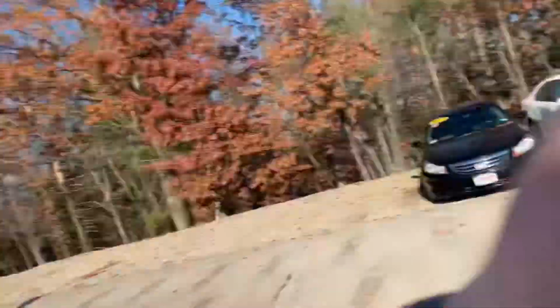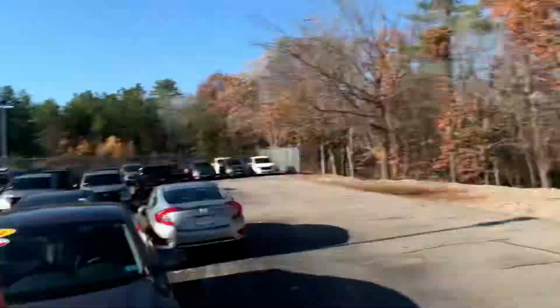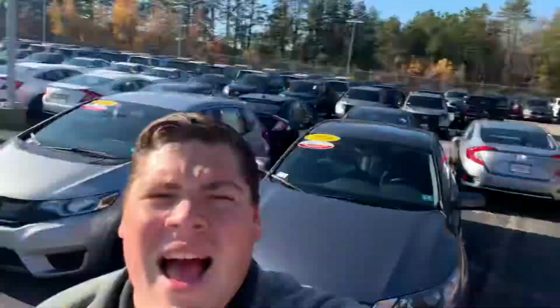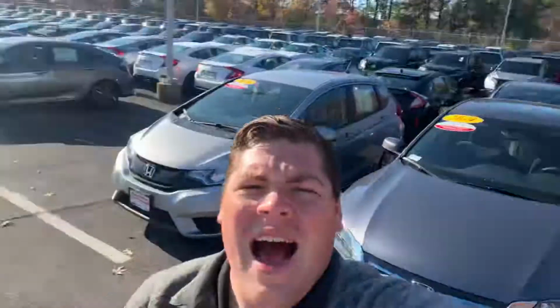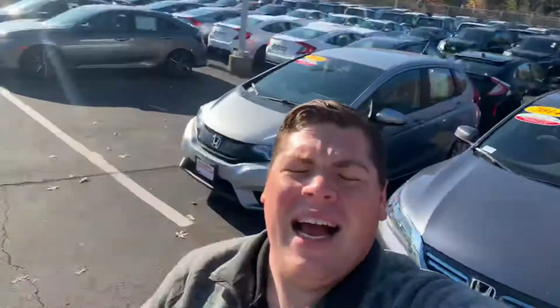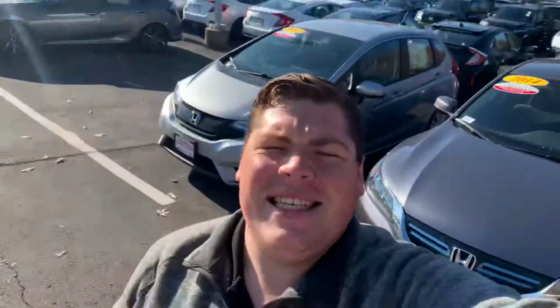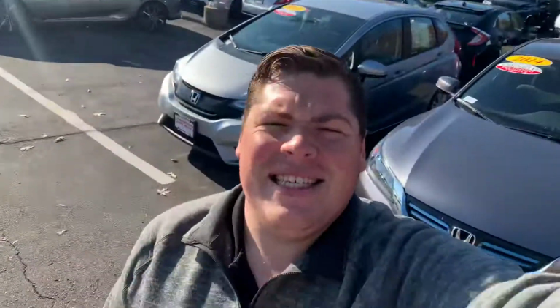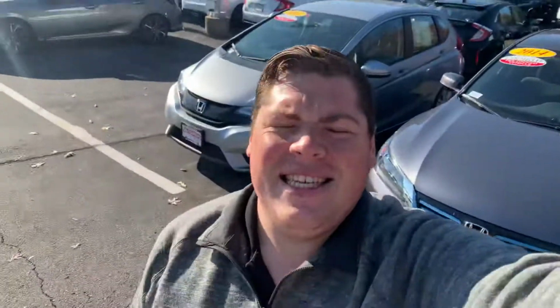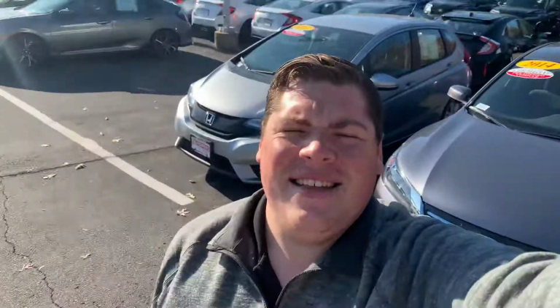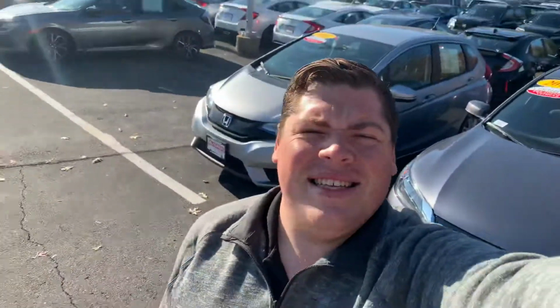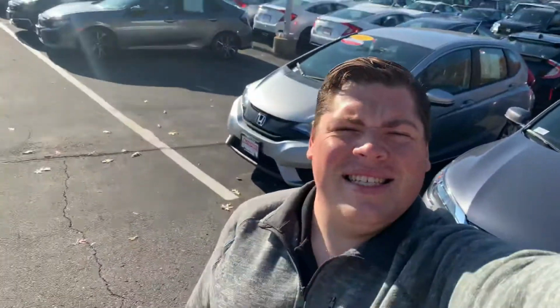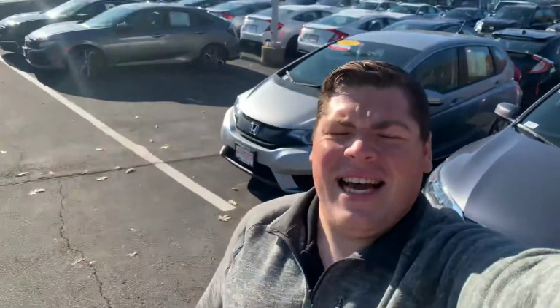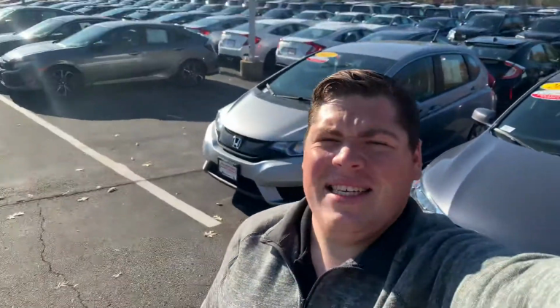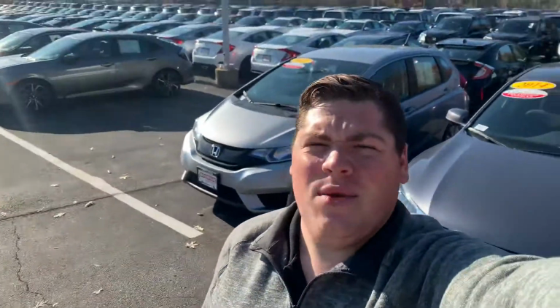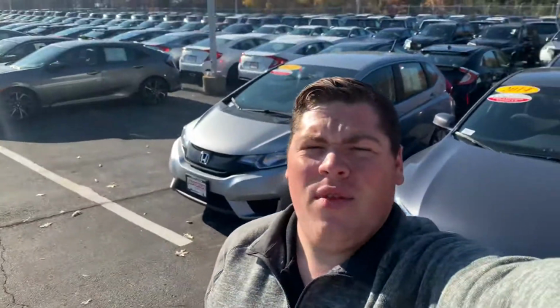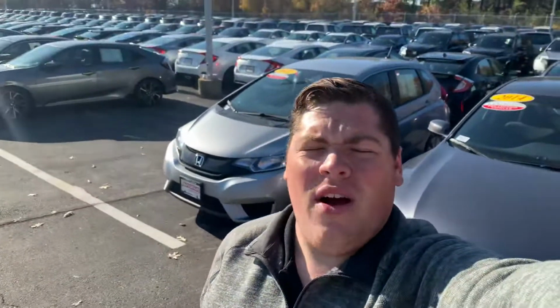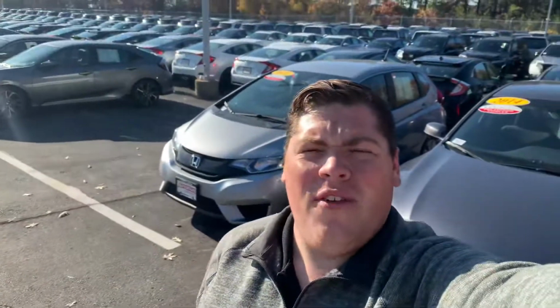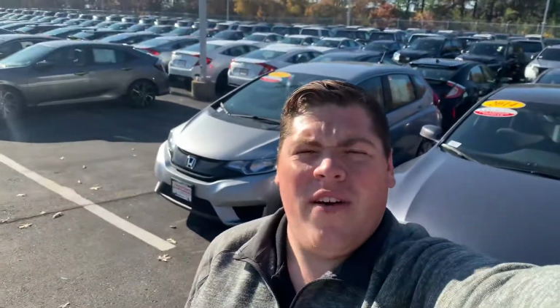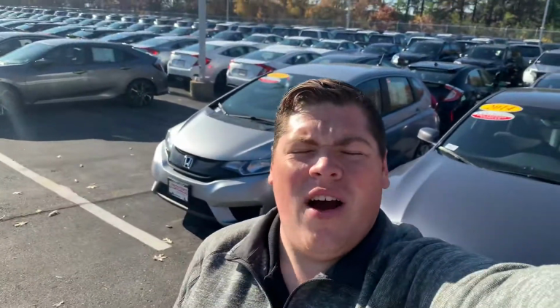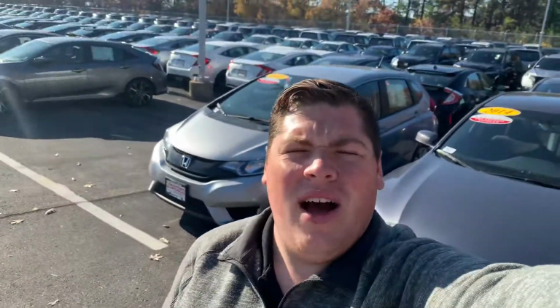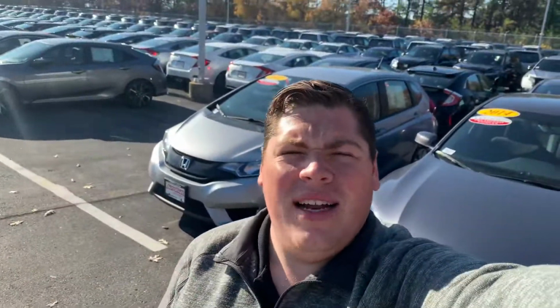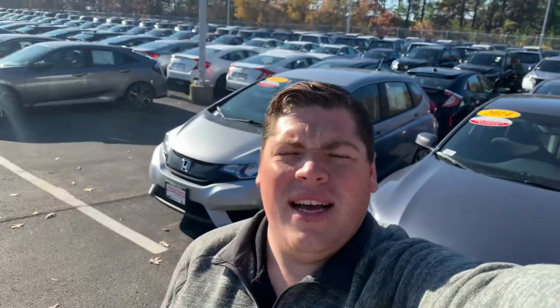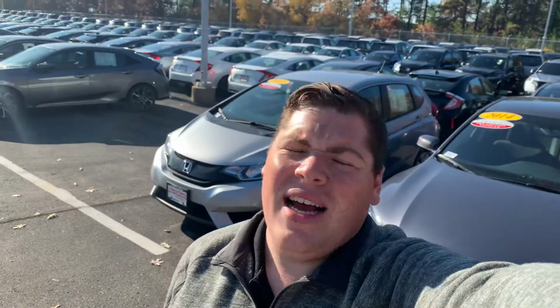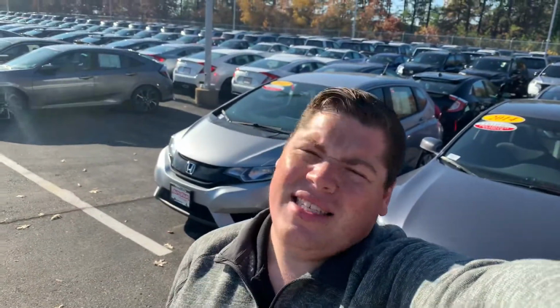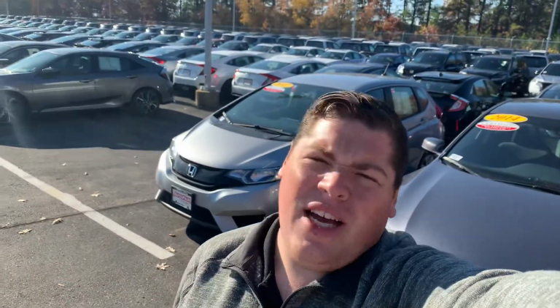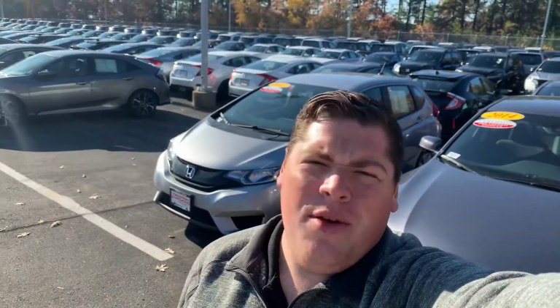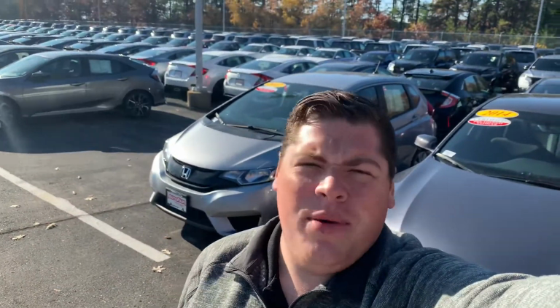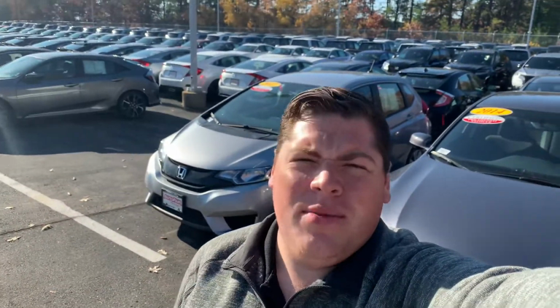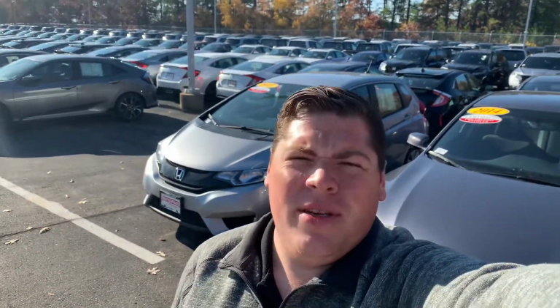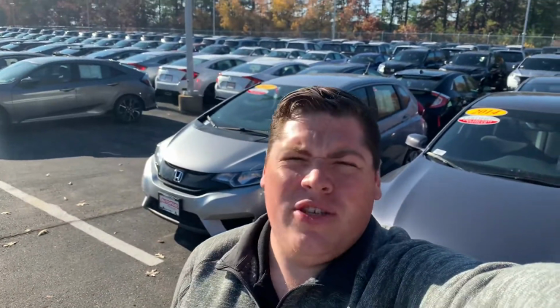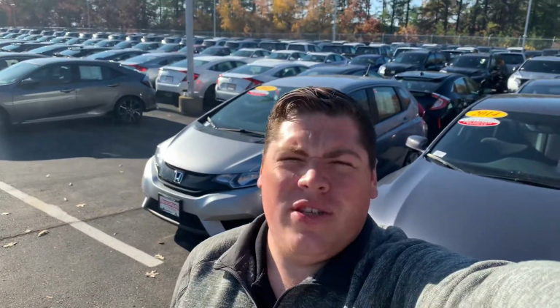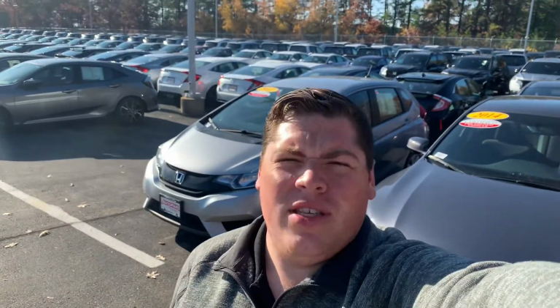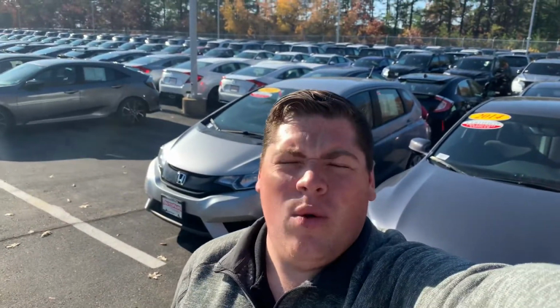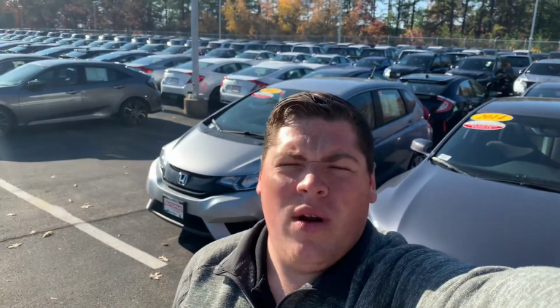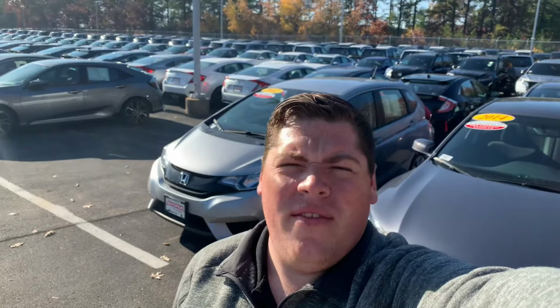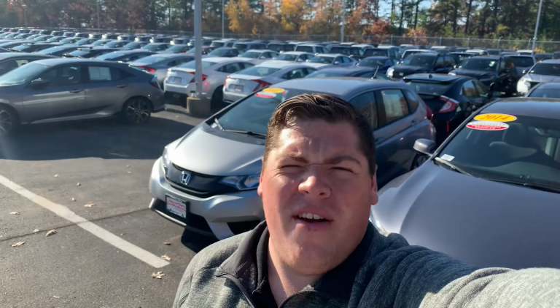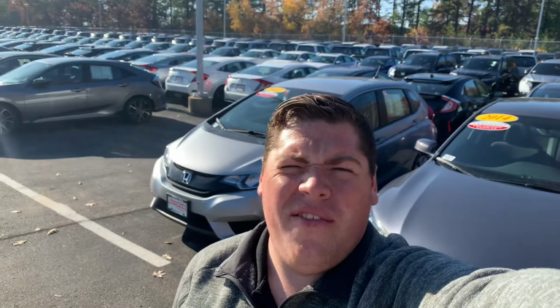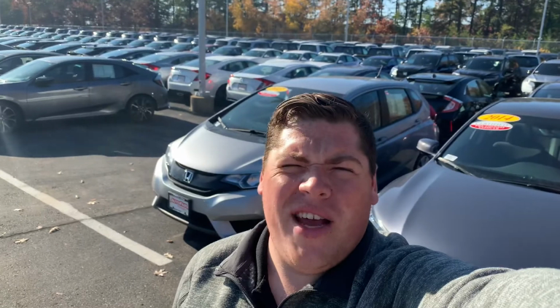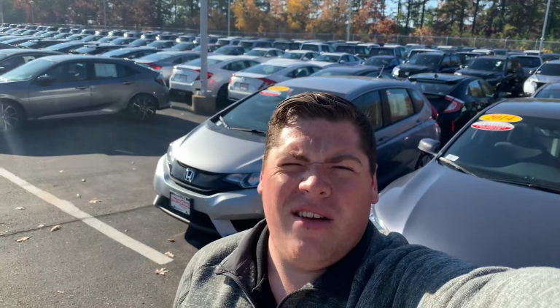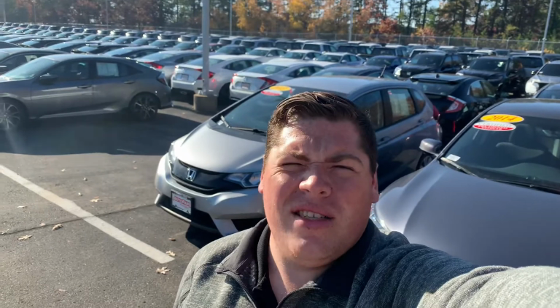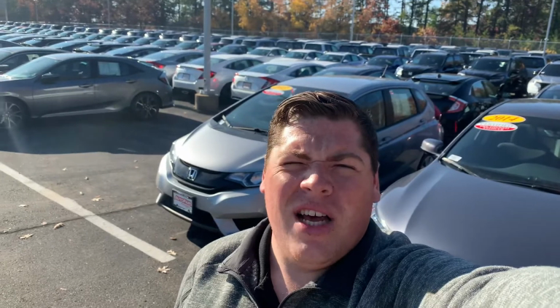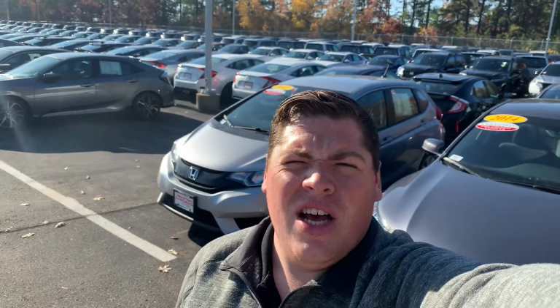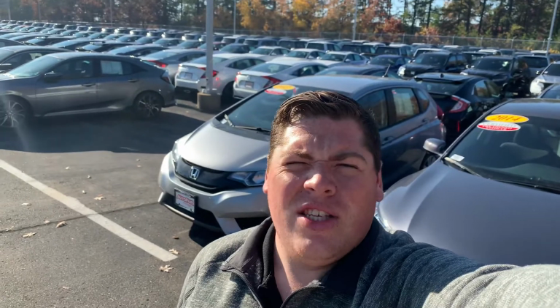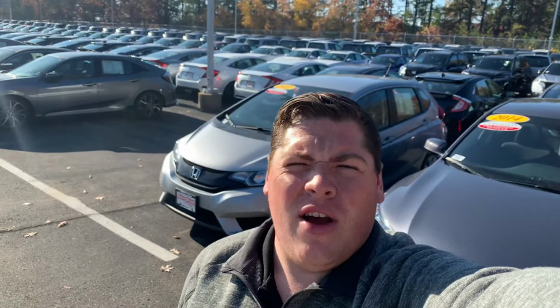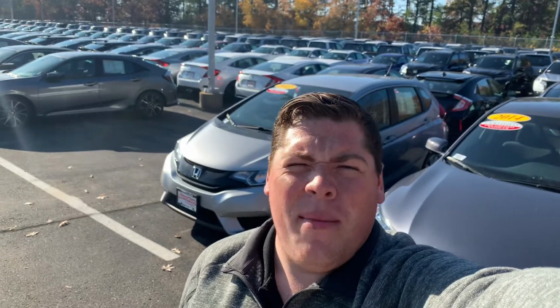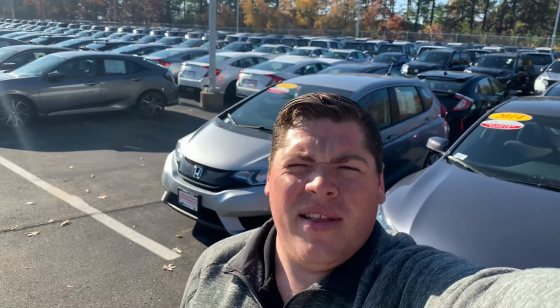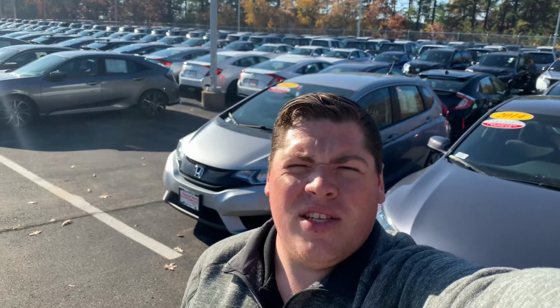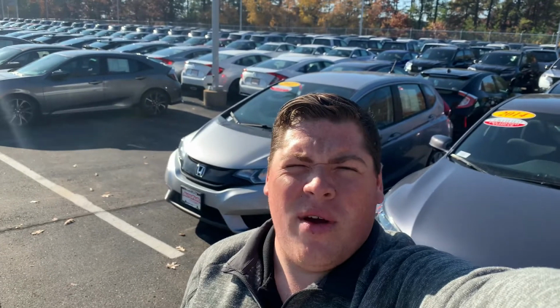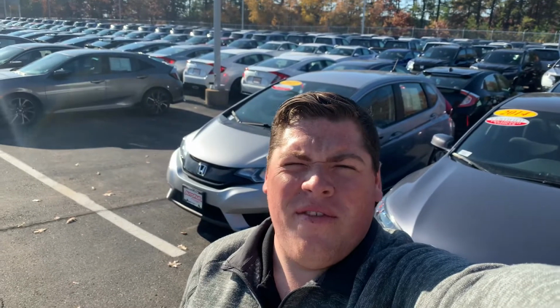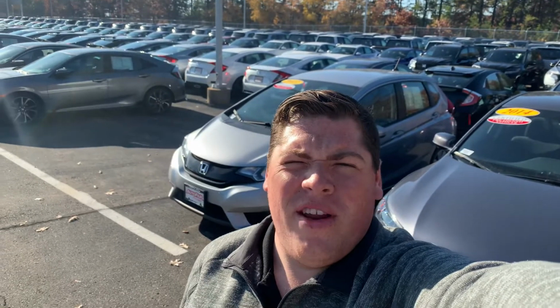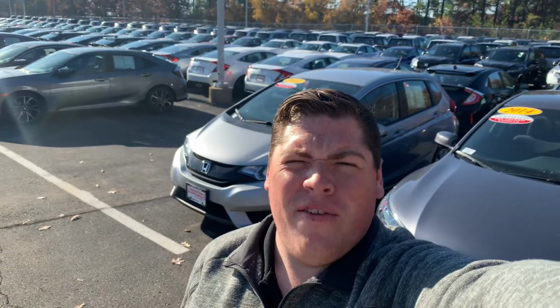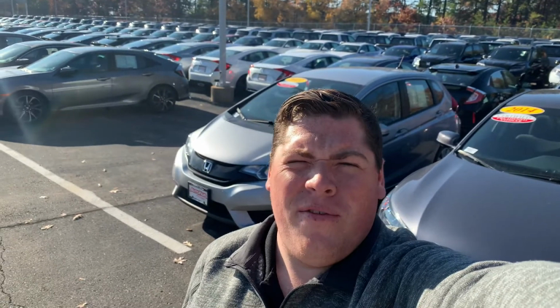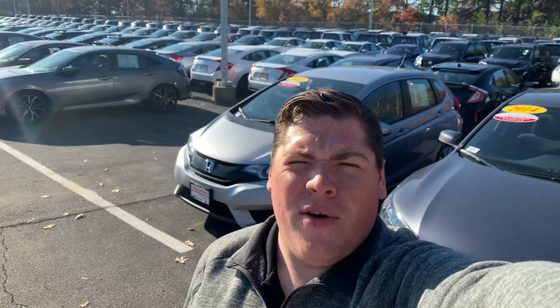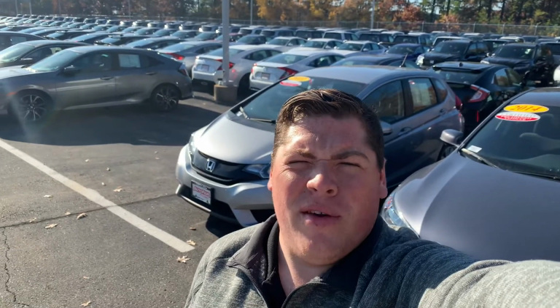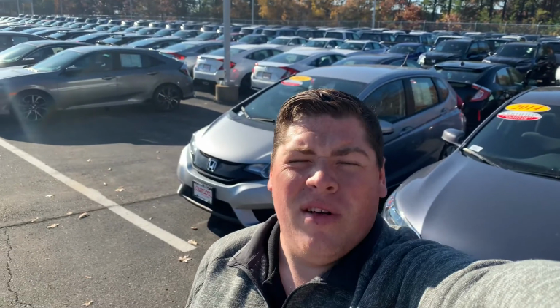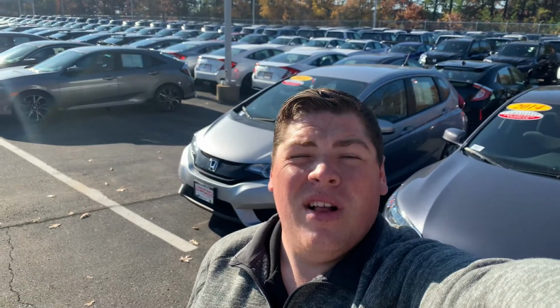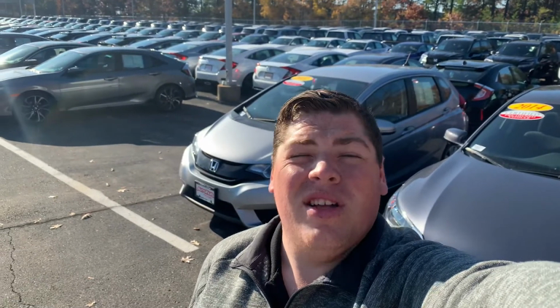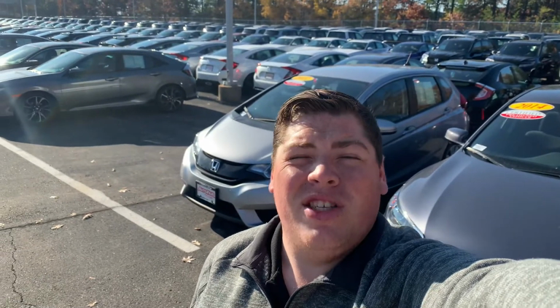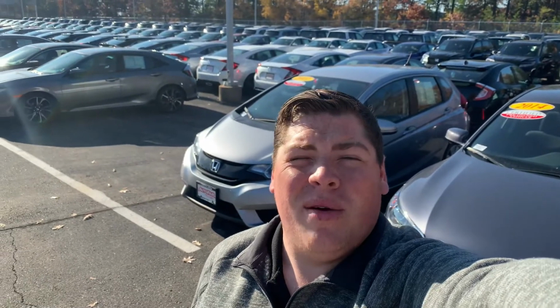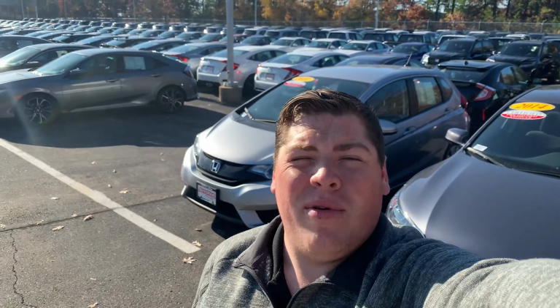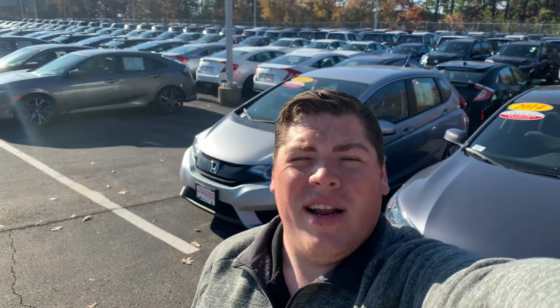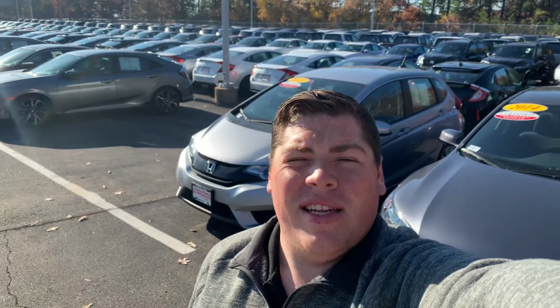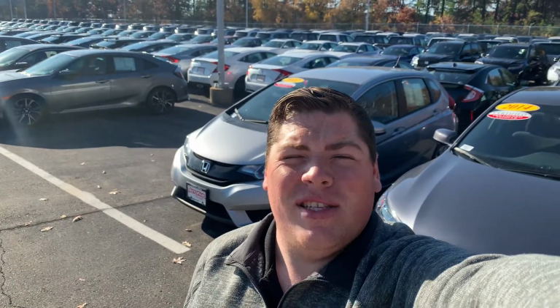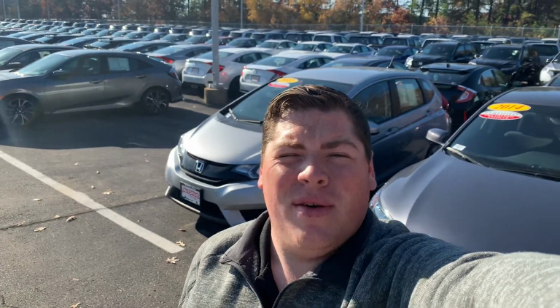Hi Destiny, this is Isaac with AutoFair Honda. I saw you put some interest into one of our vehicles so I made this quick video for you. Let's jump right into it.